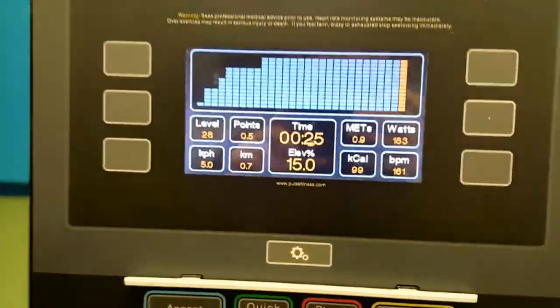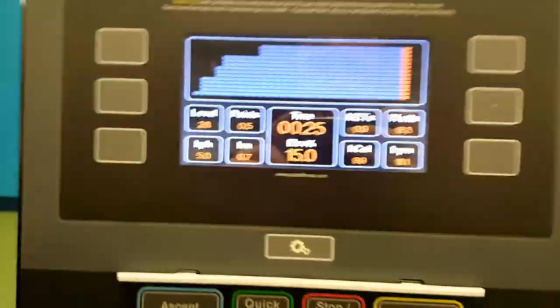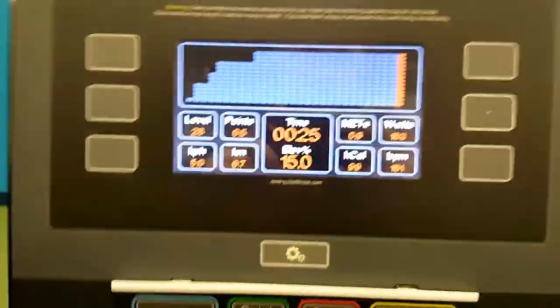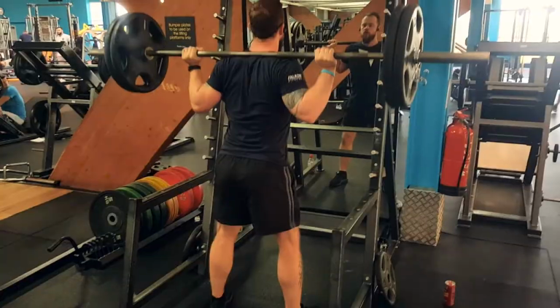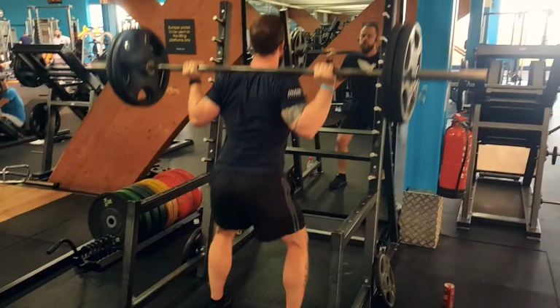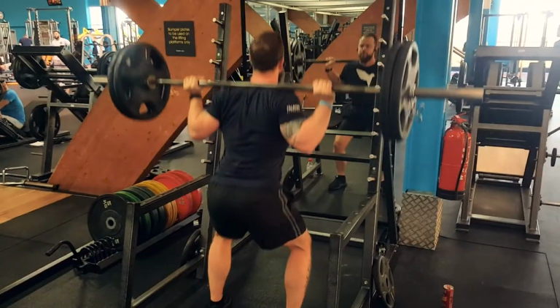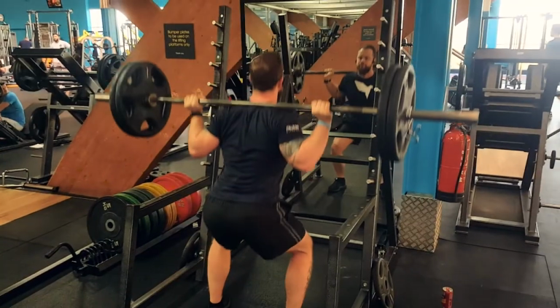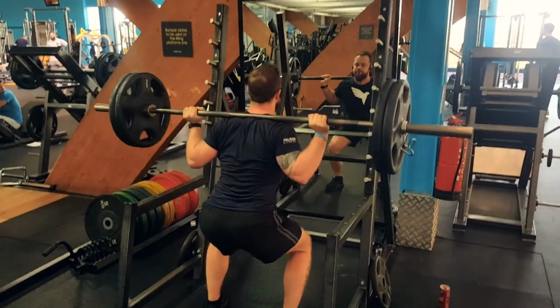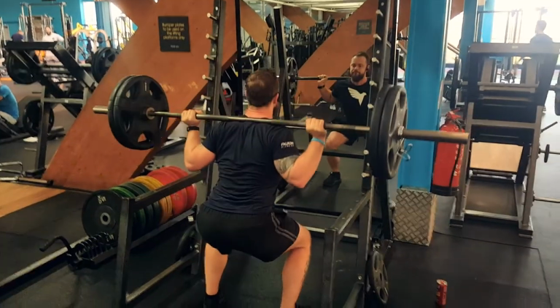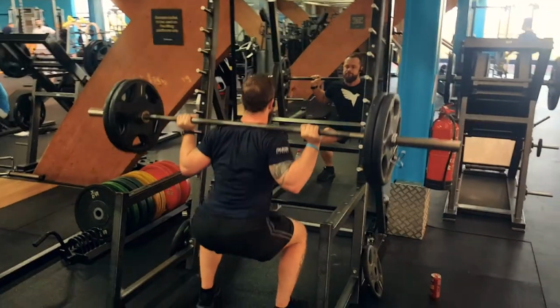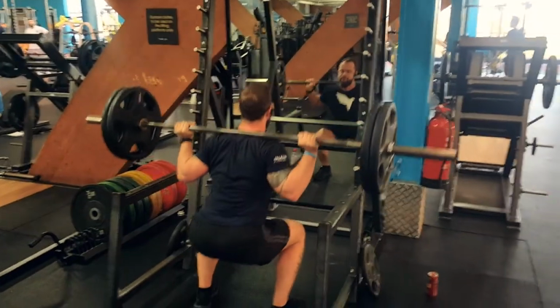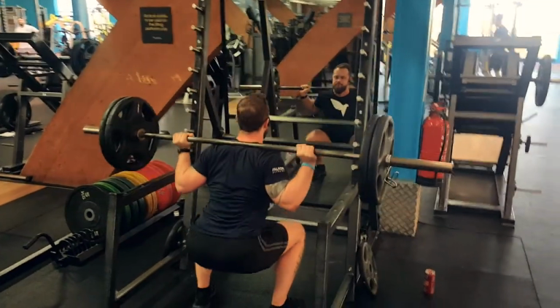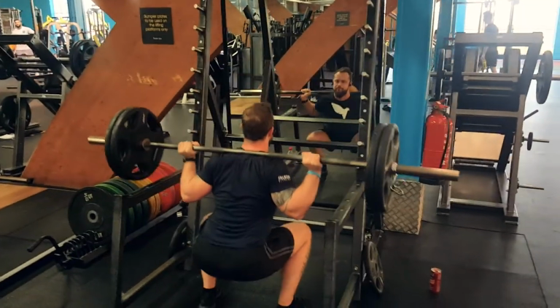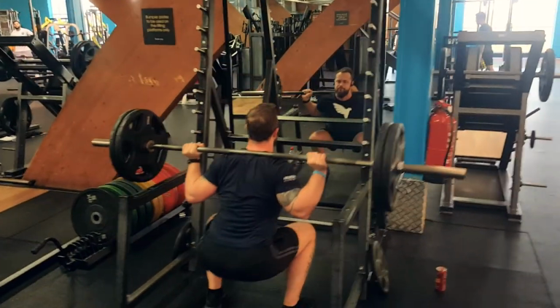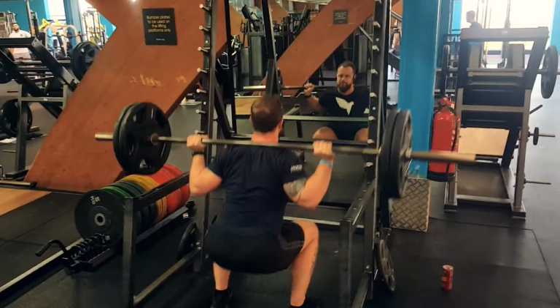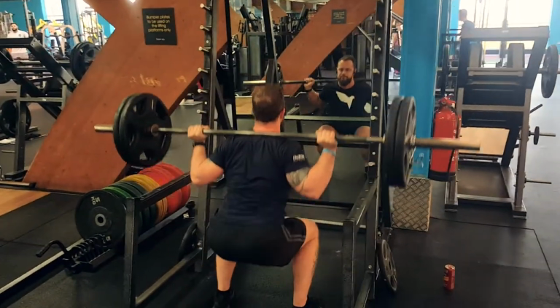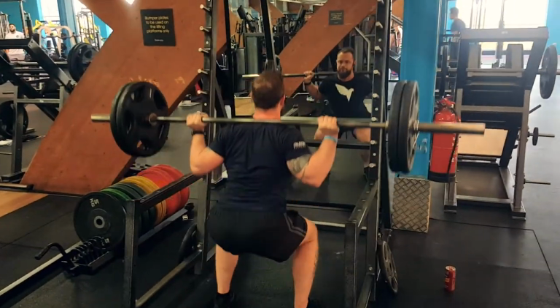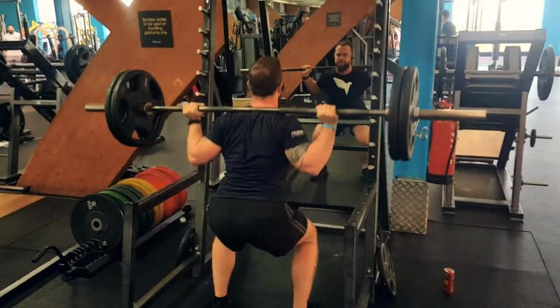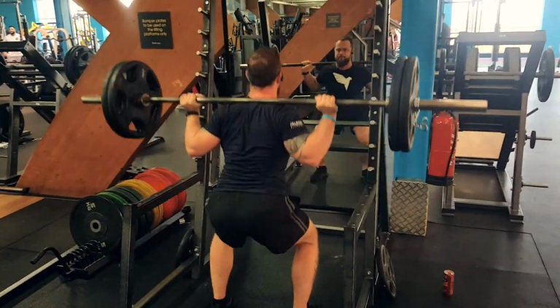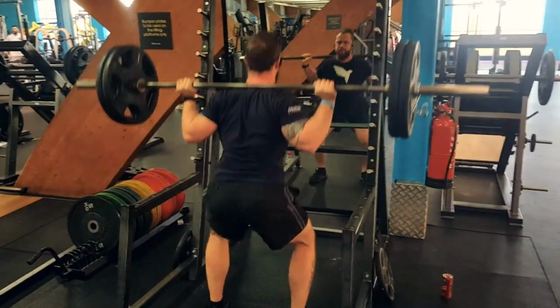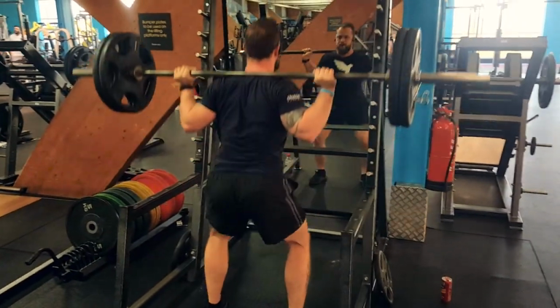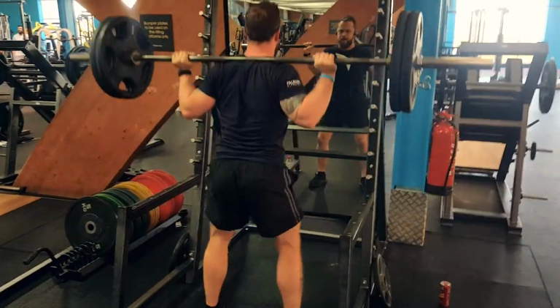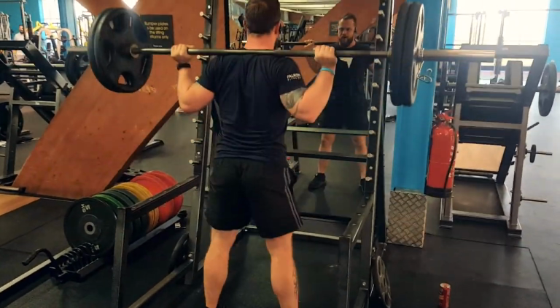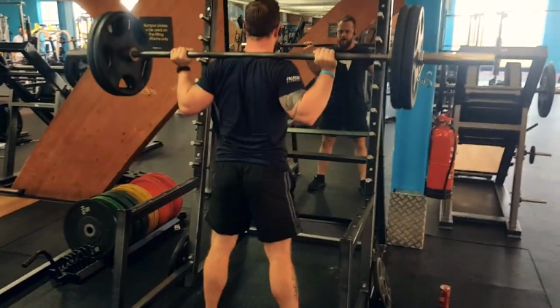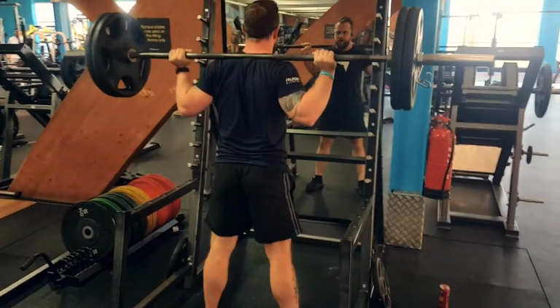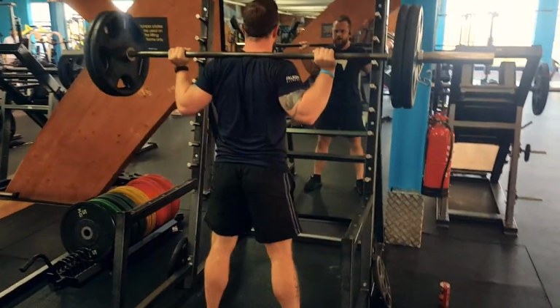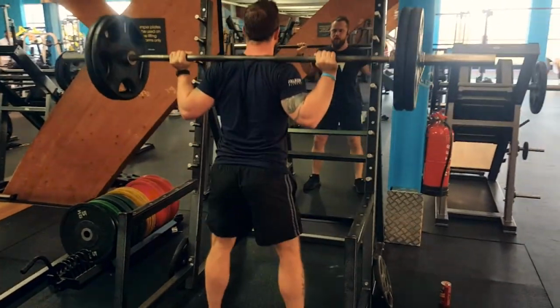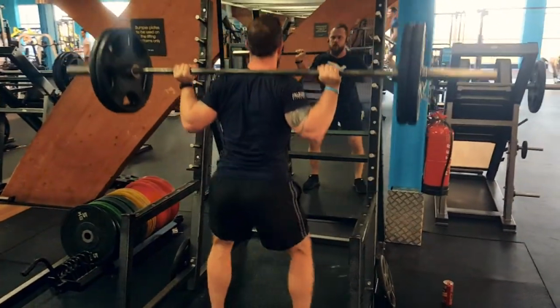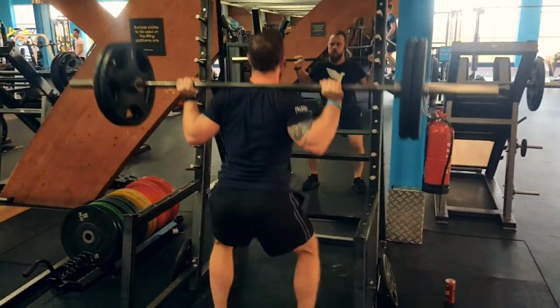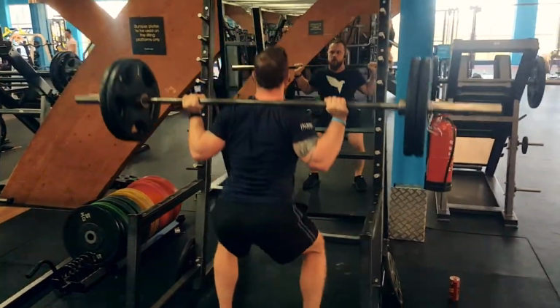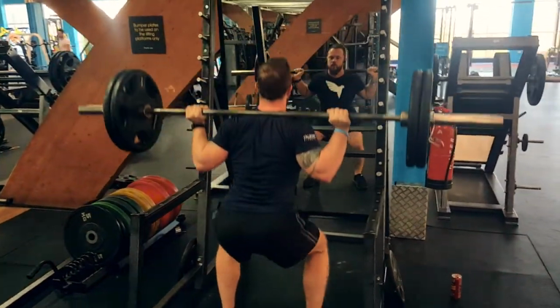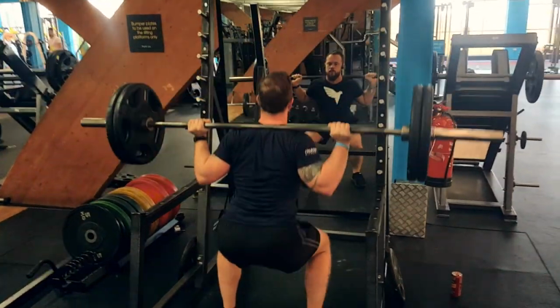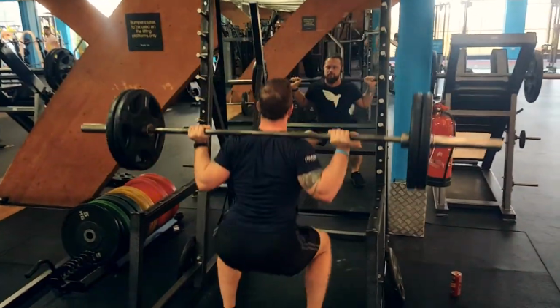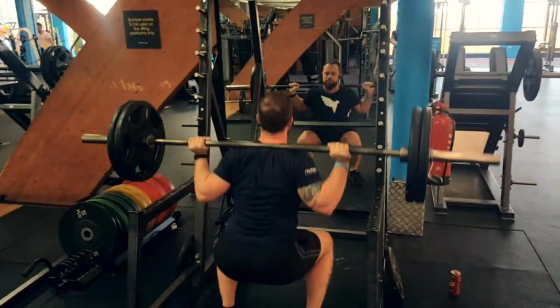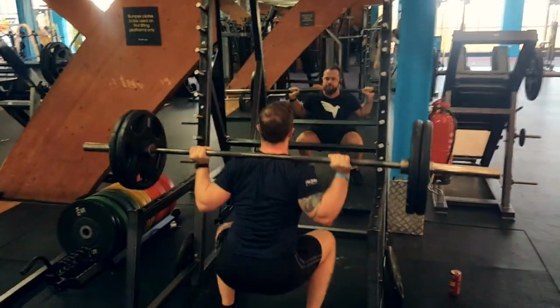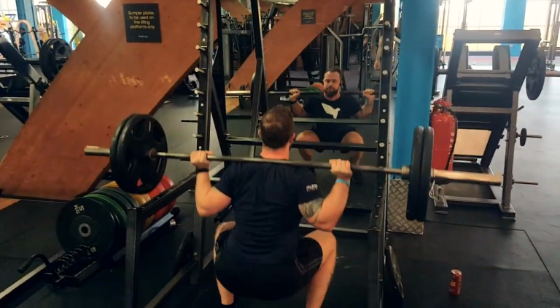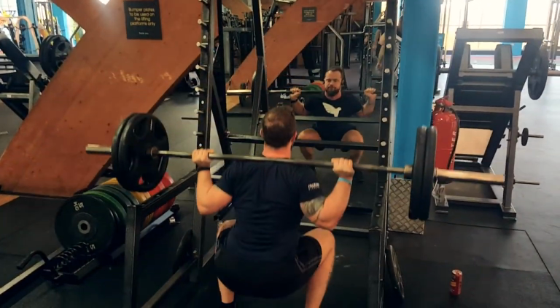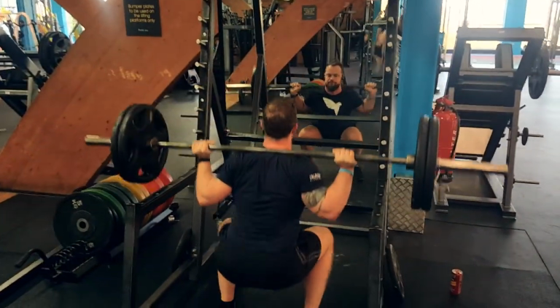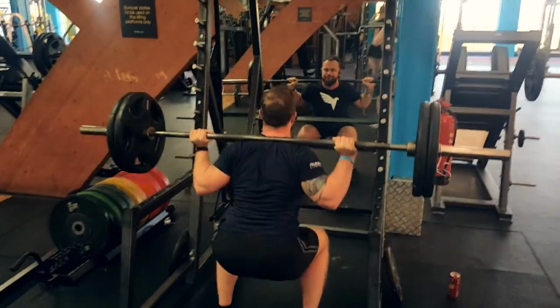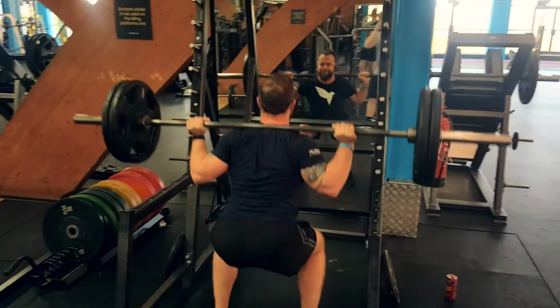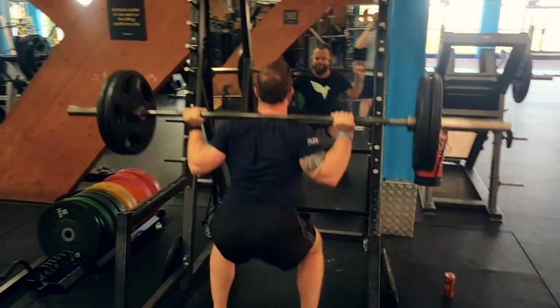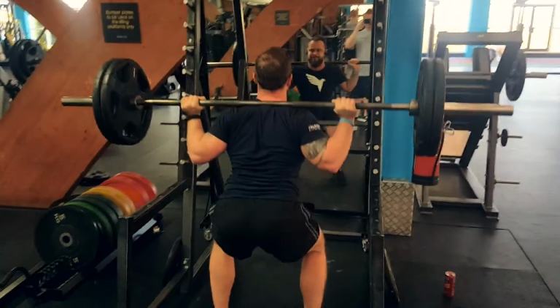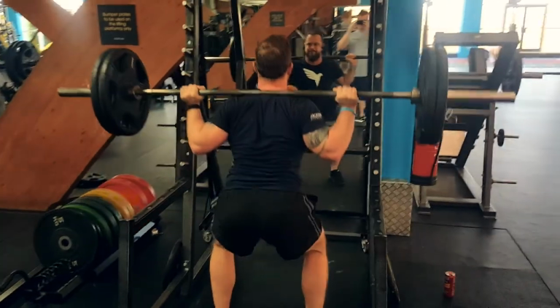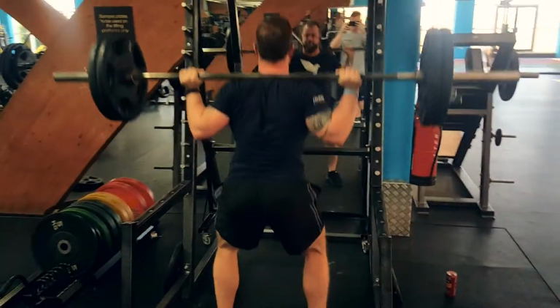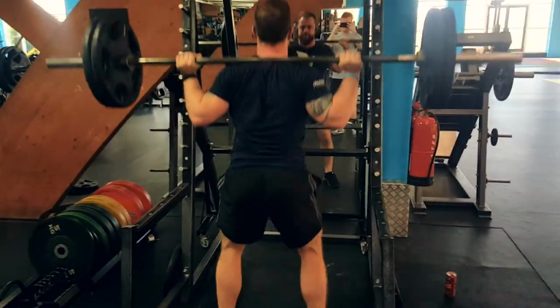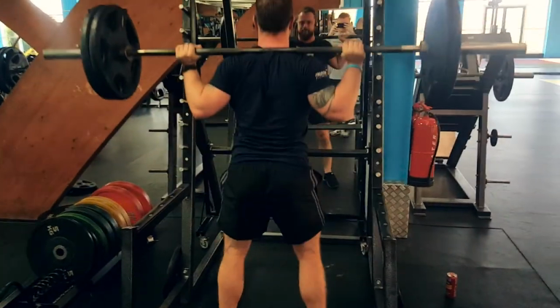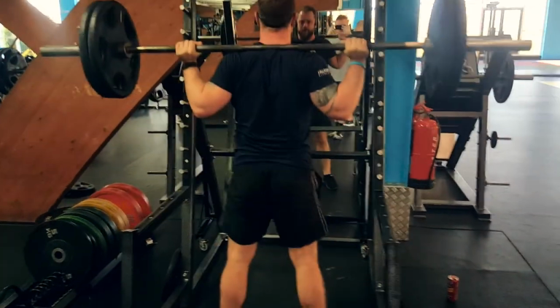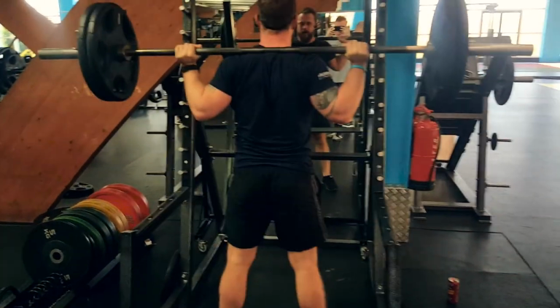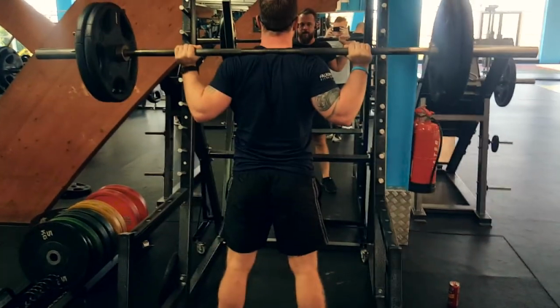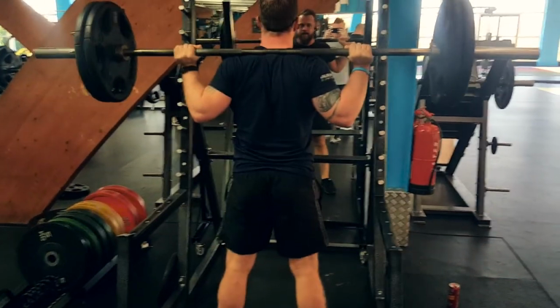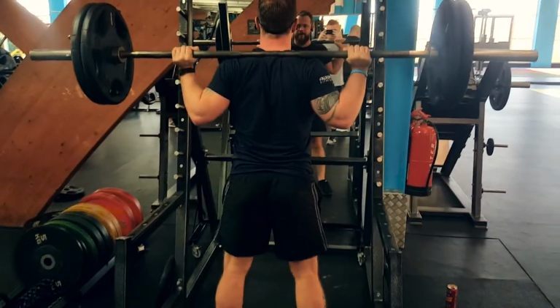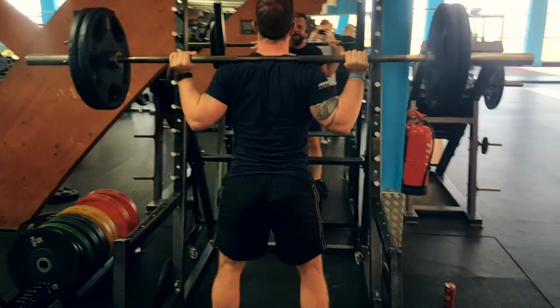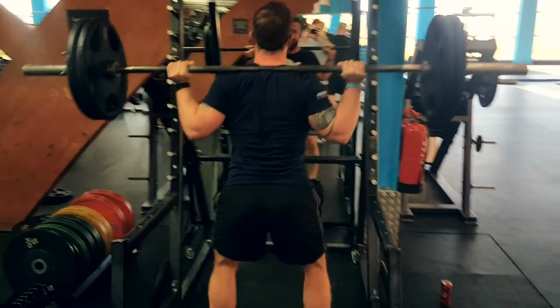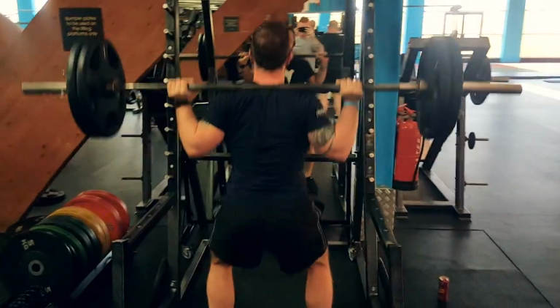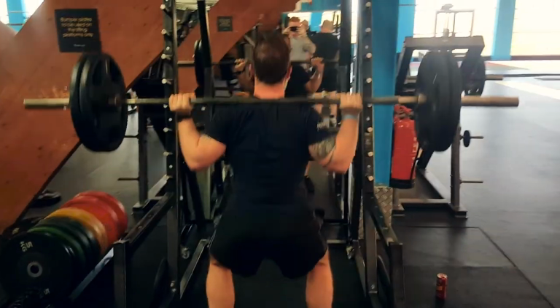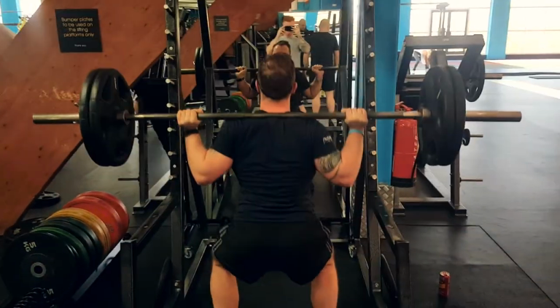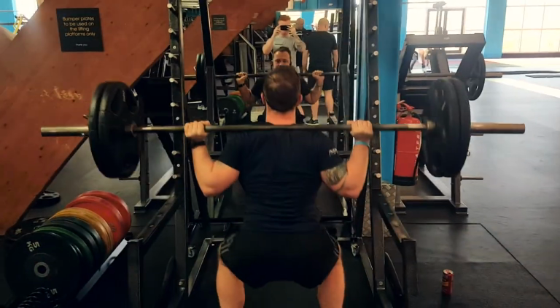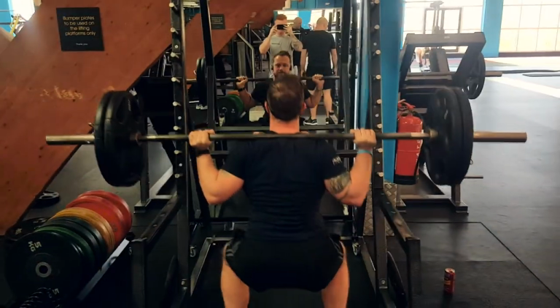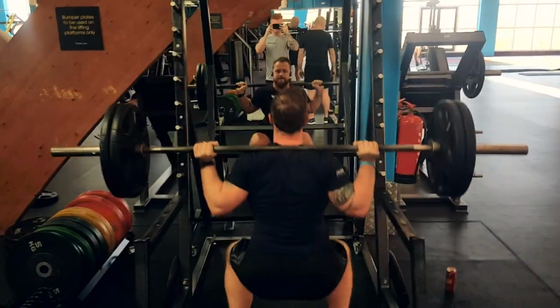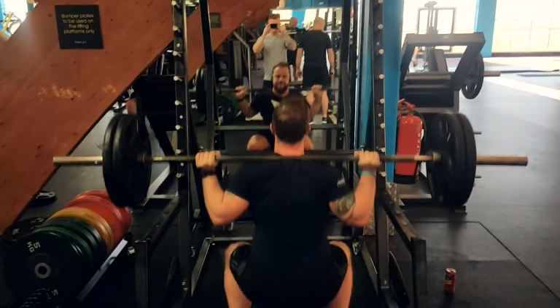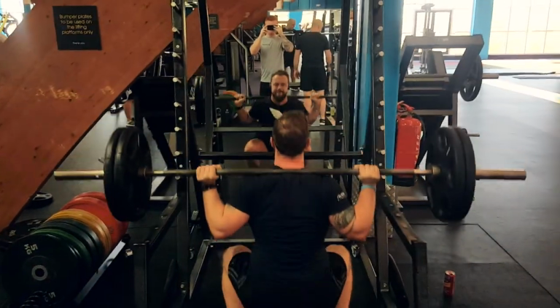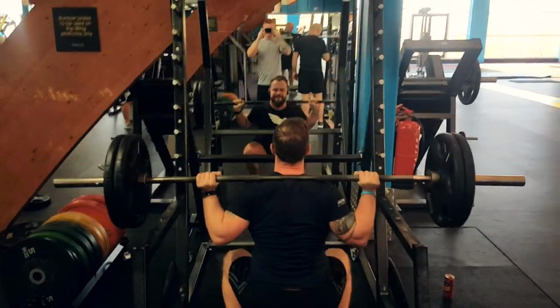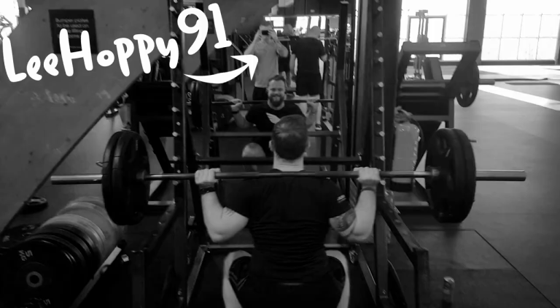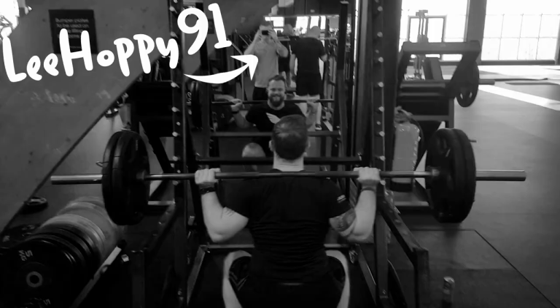I'd also recommend building up the strength in your legs with some traditional leg exercises such as squats, lunges, and single leg presses.